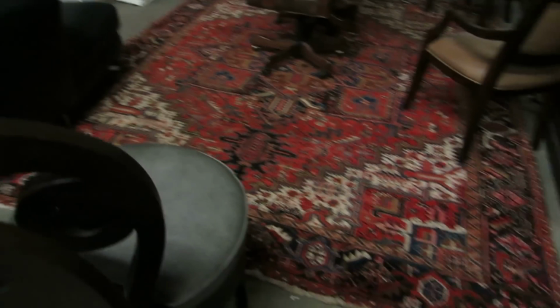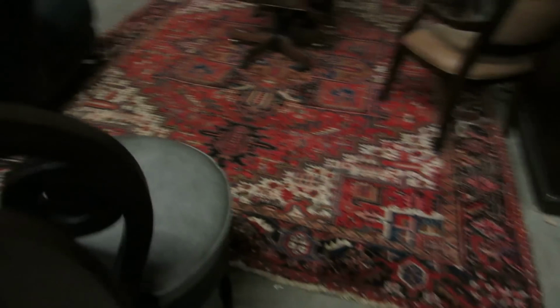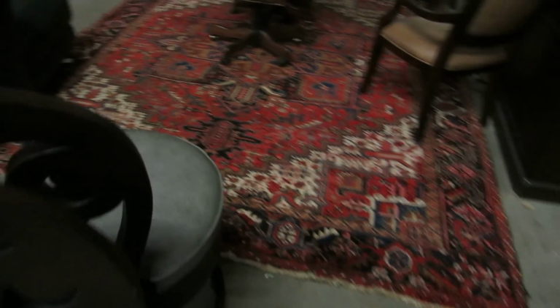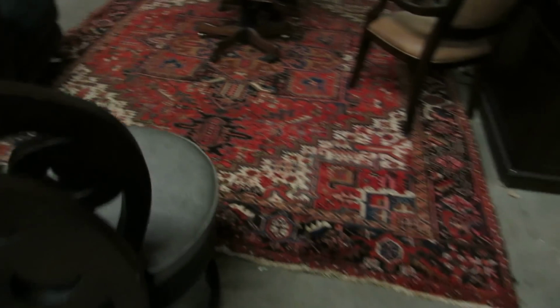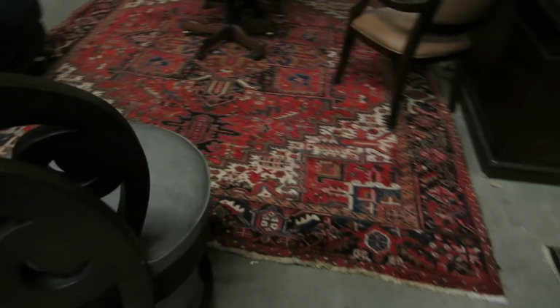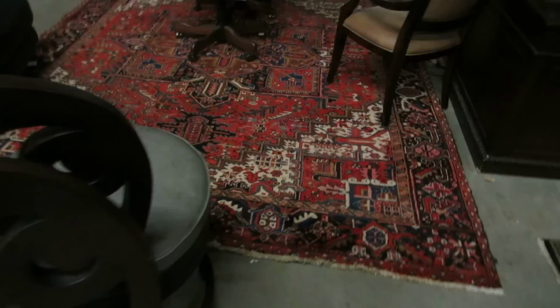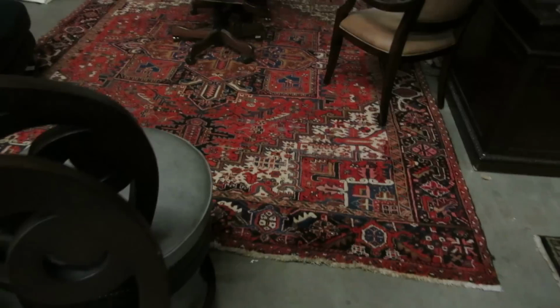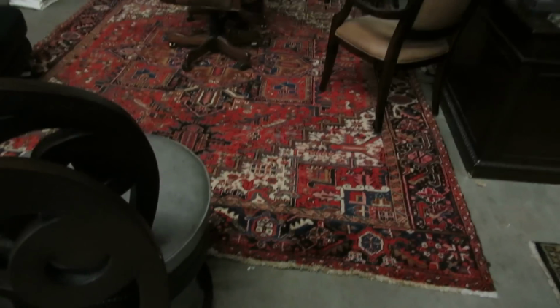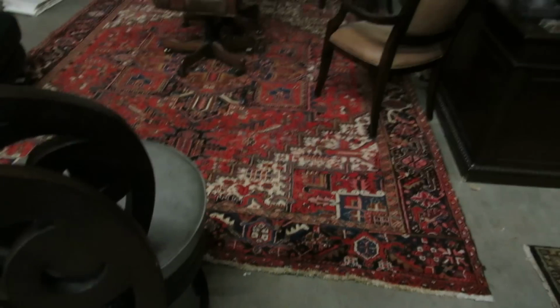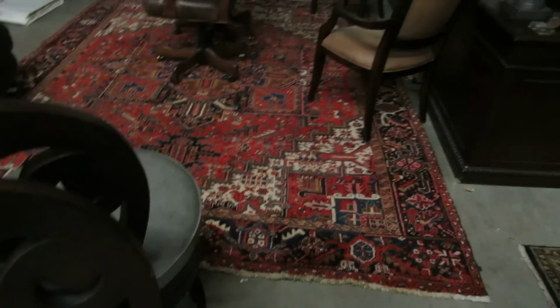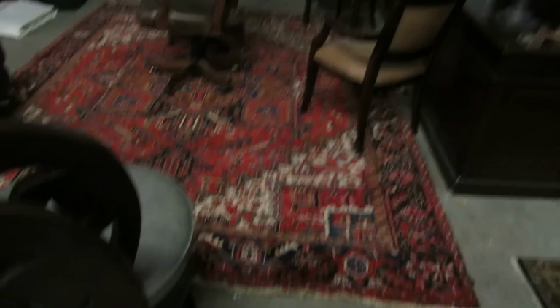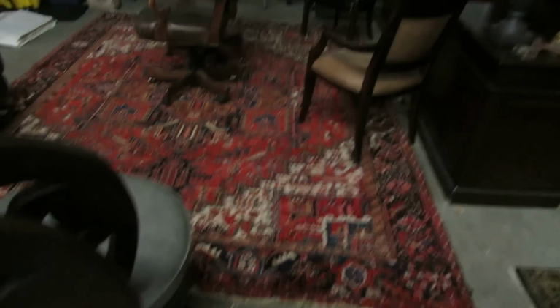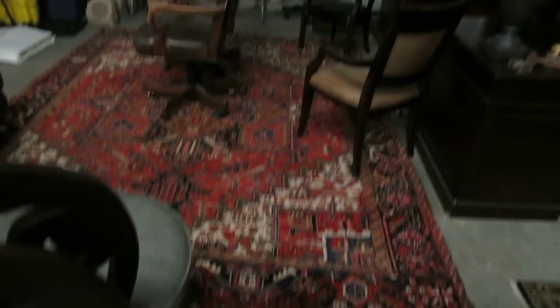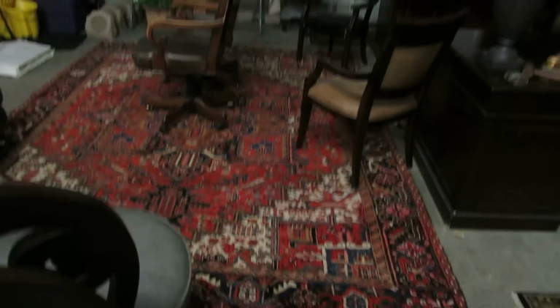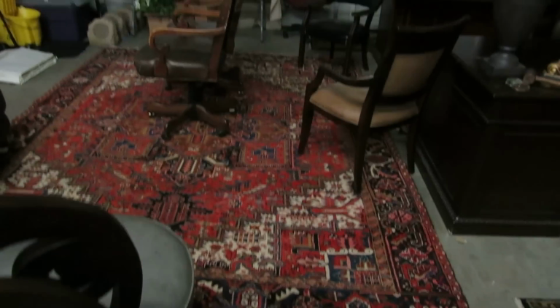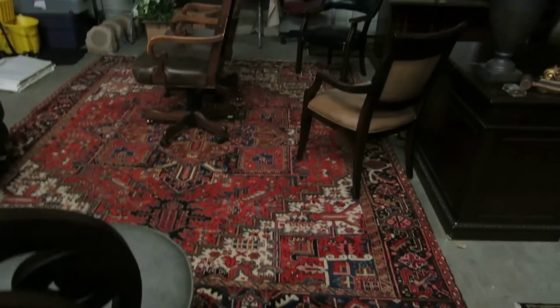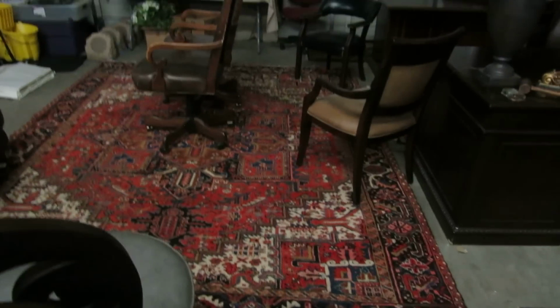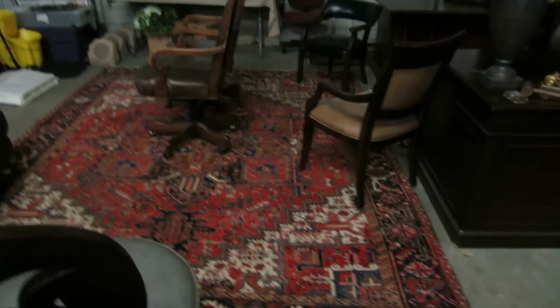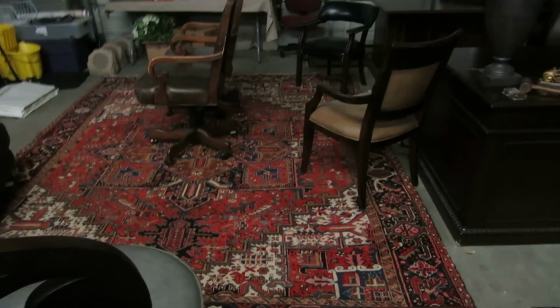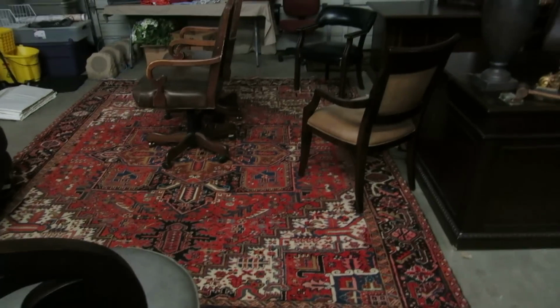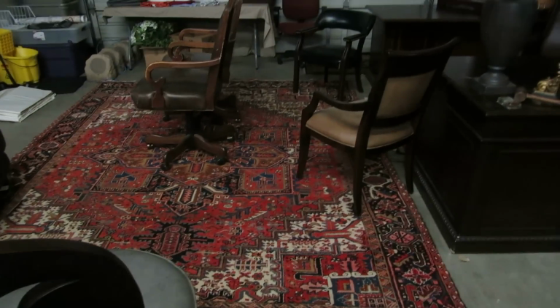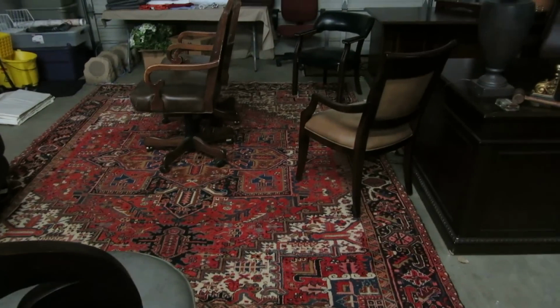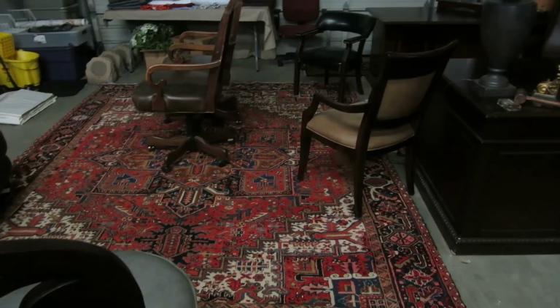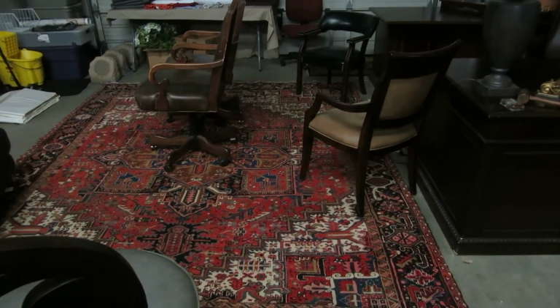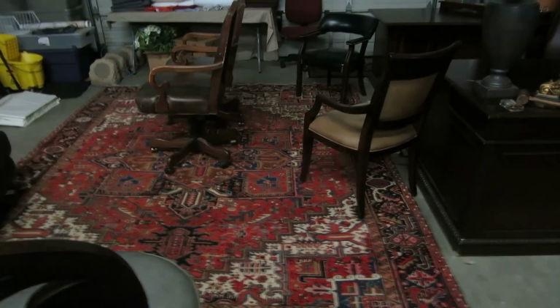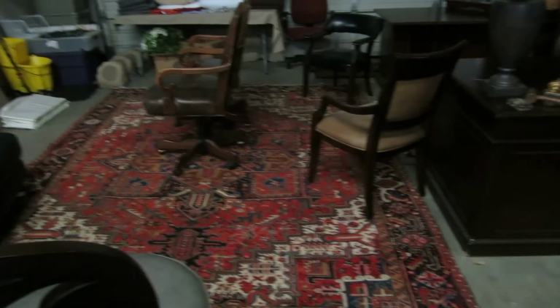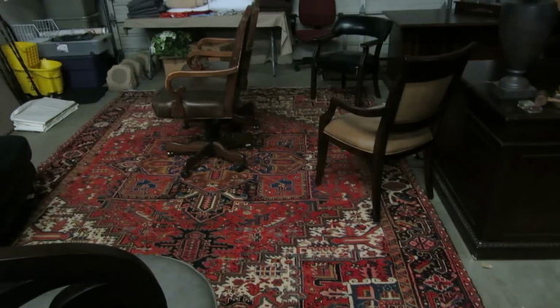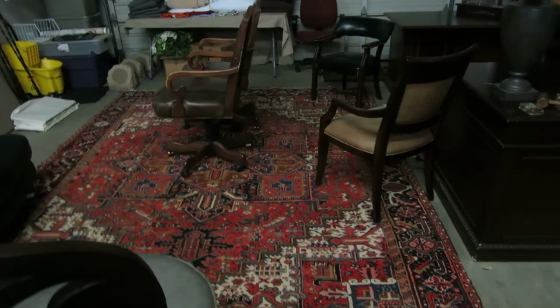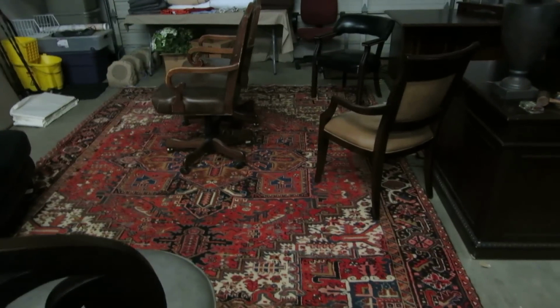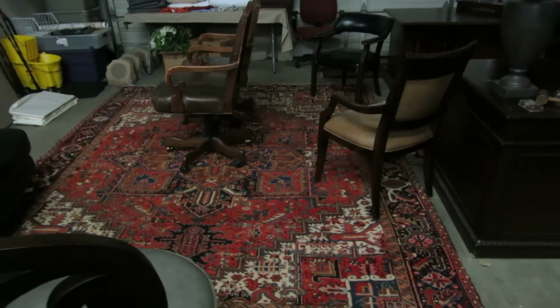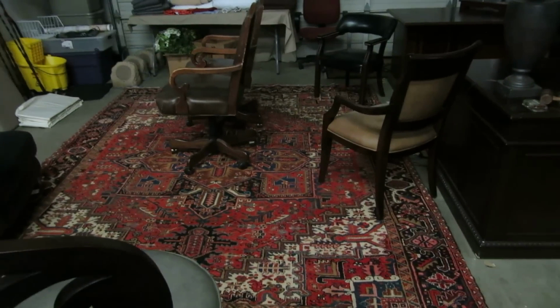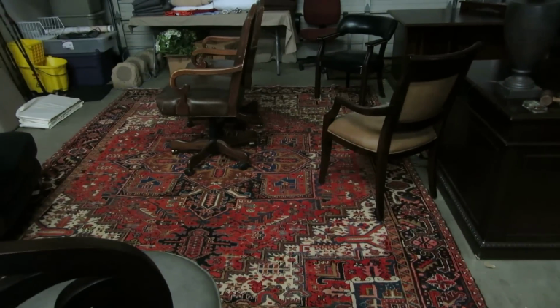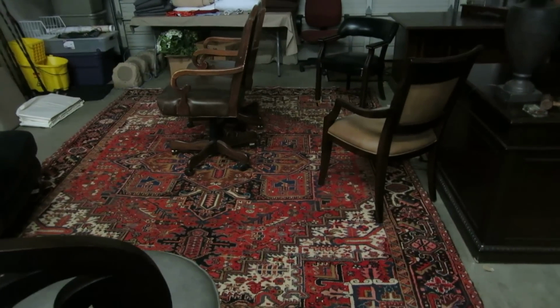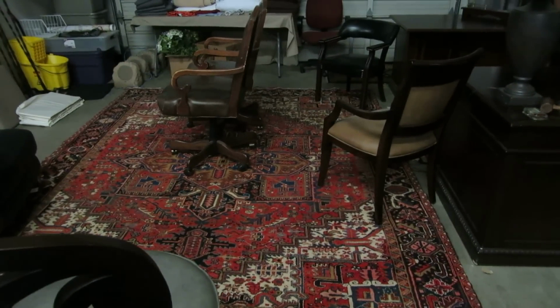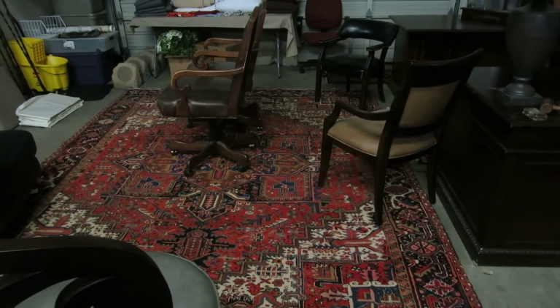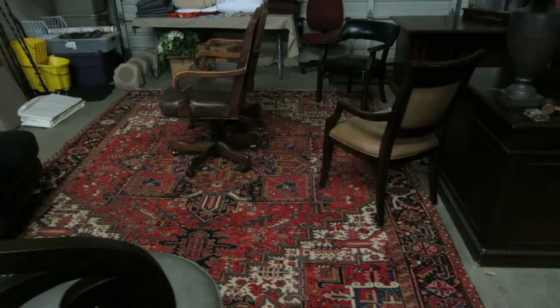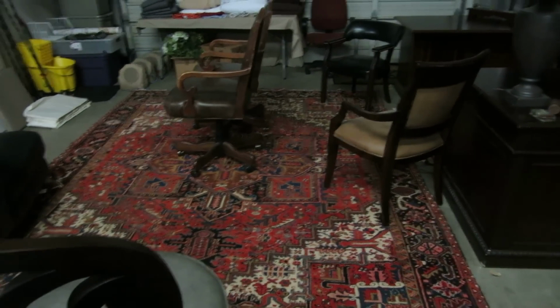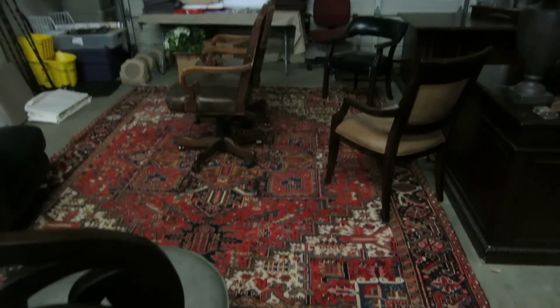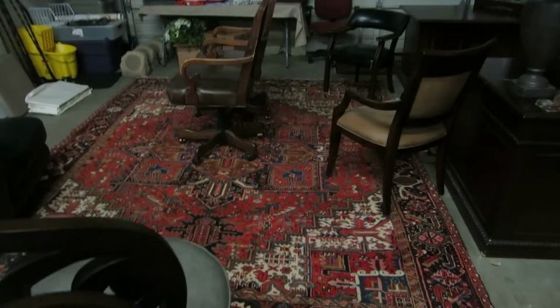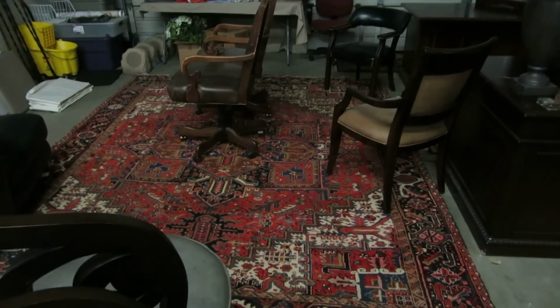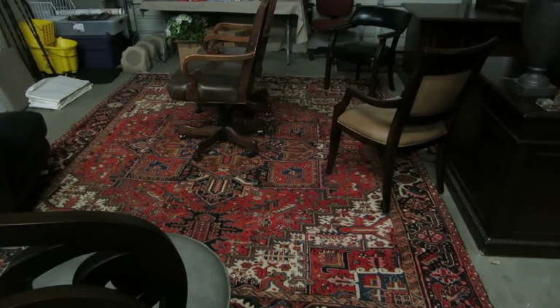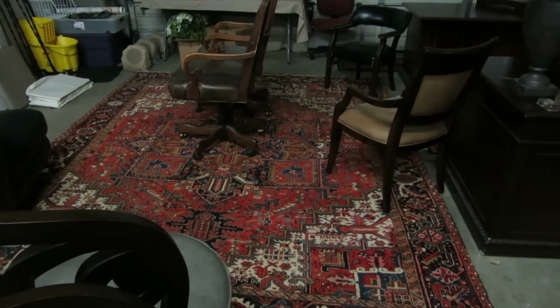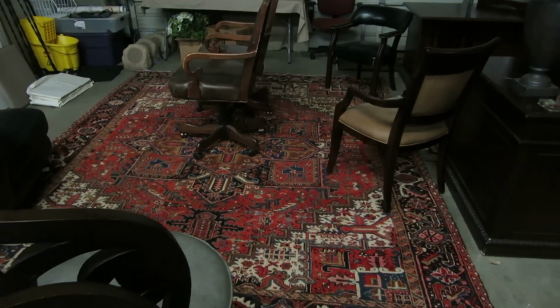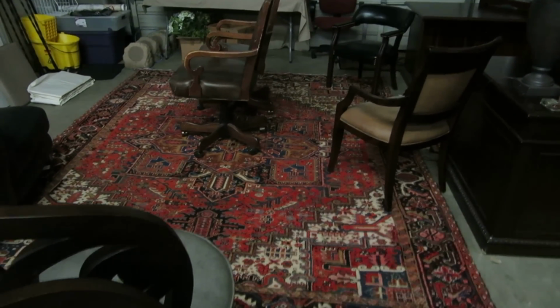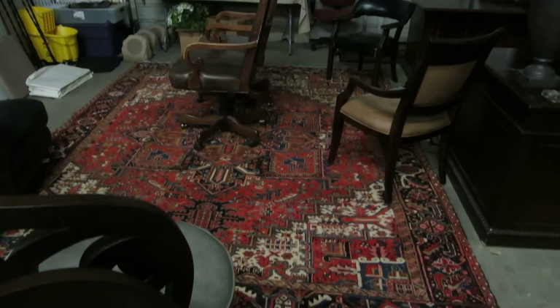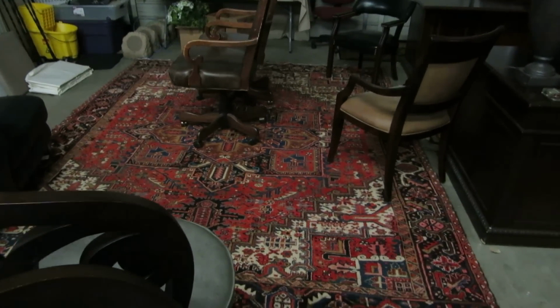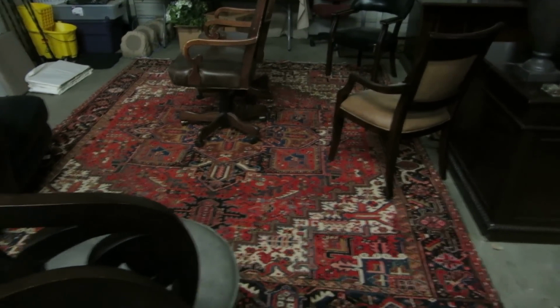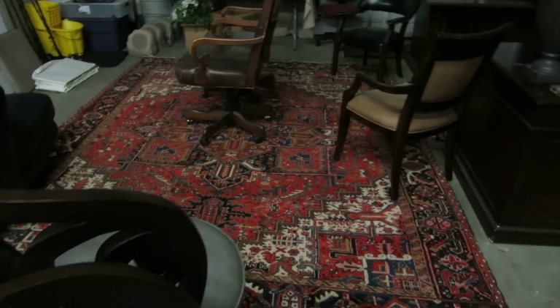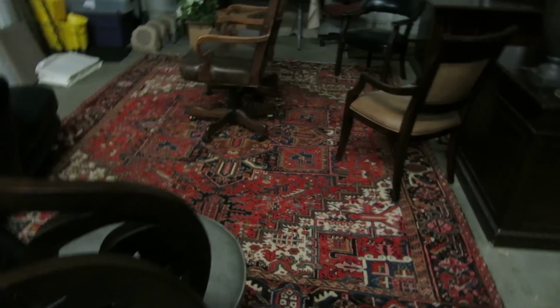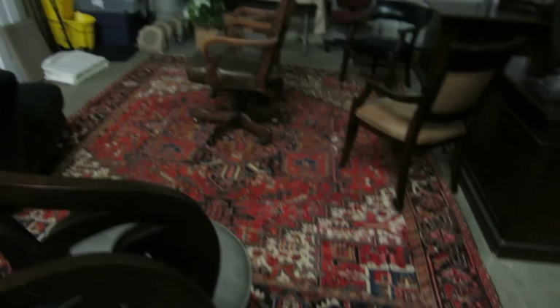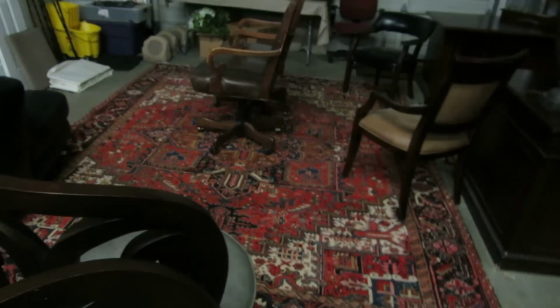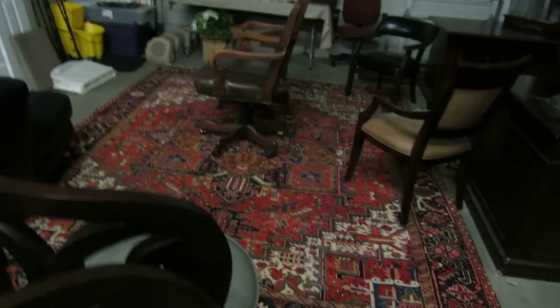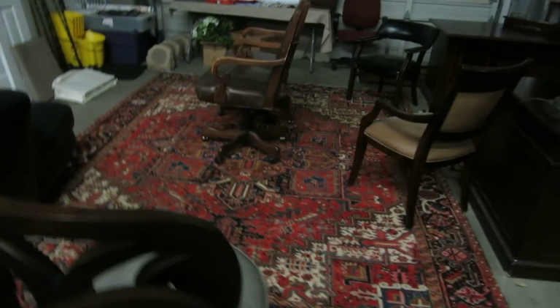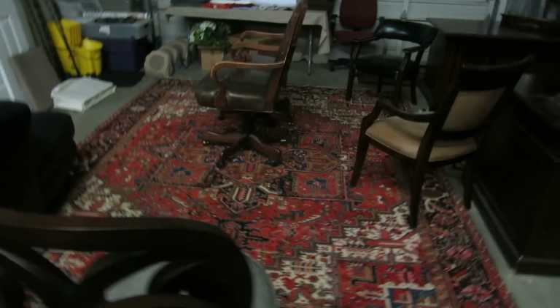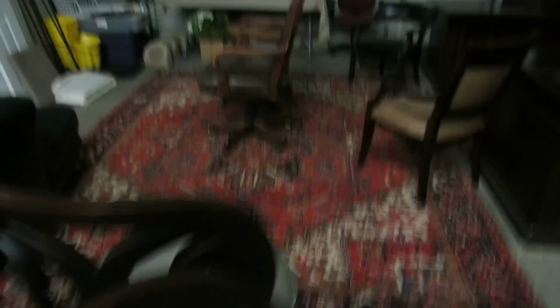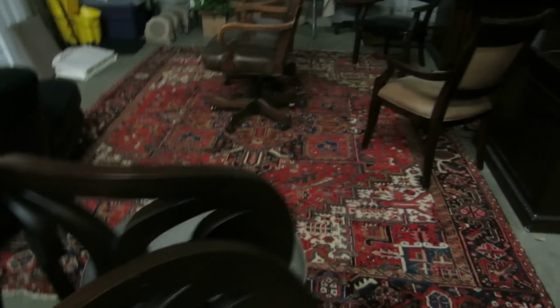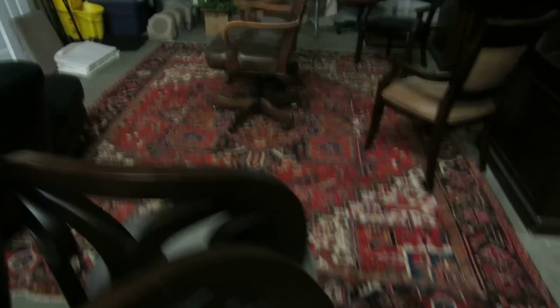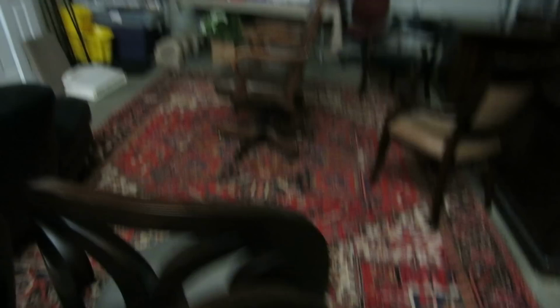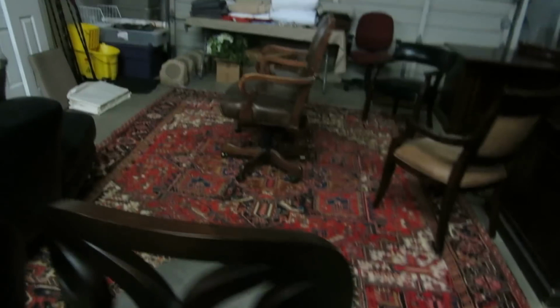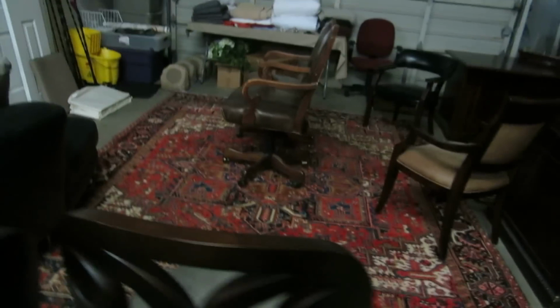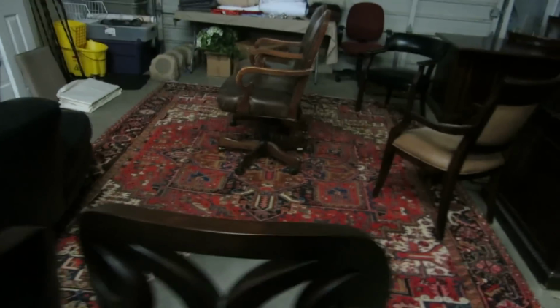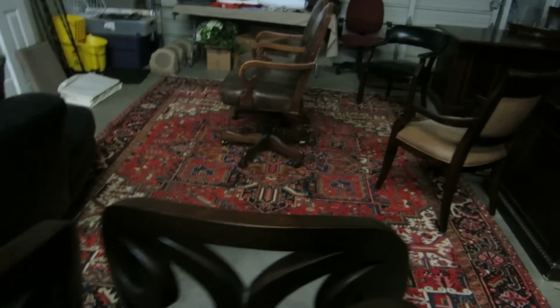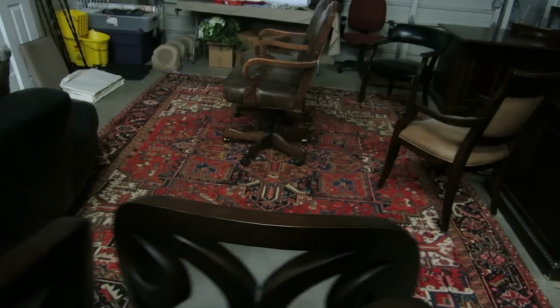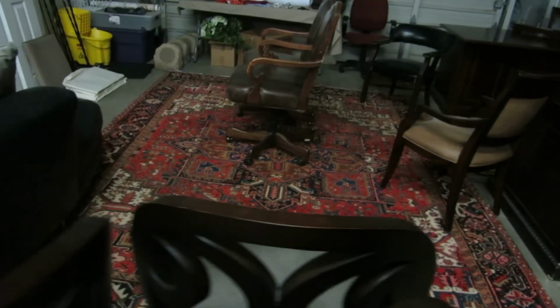Here's another hand-tied rug. Really, really great looking rug — the colors in it are just absolutely beautiful.